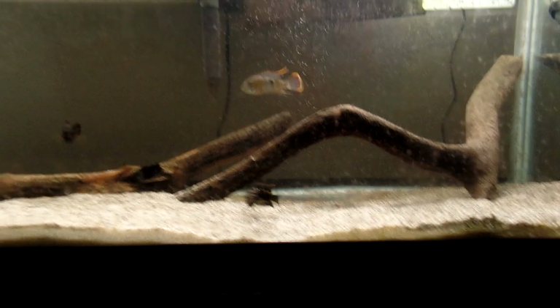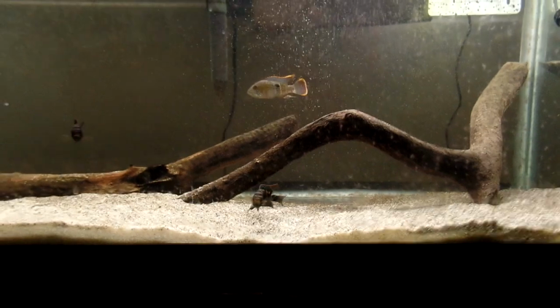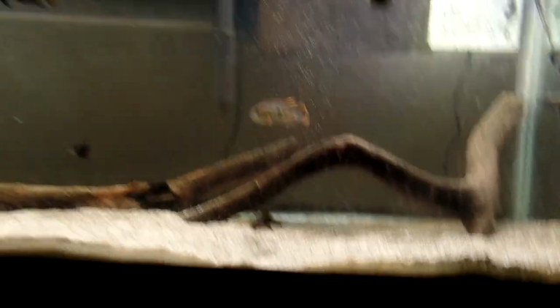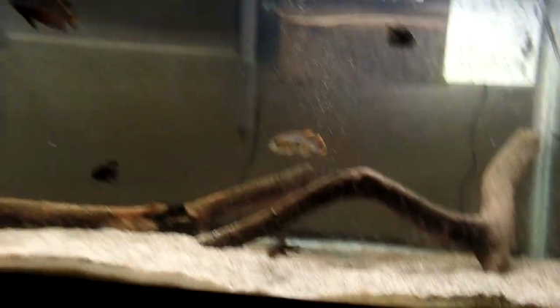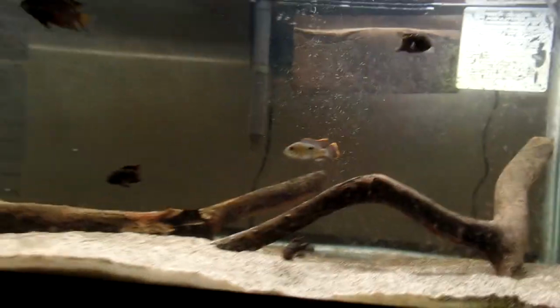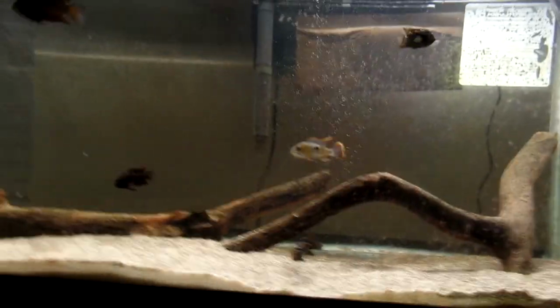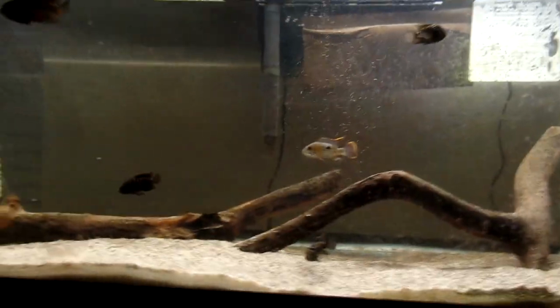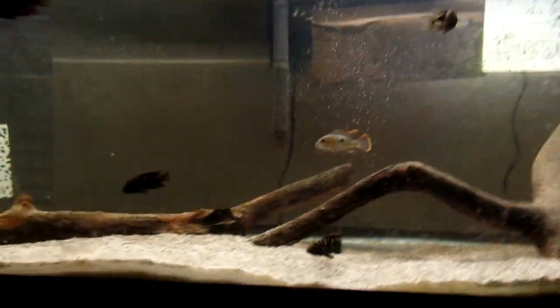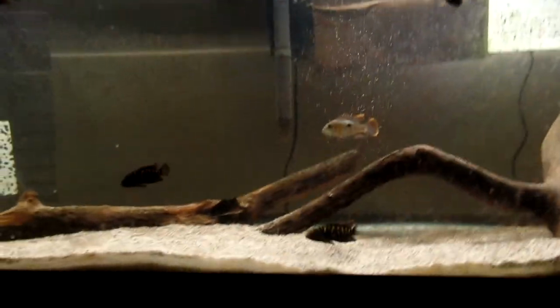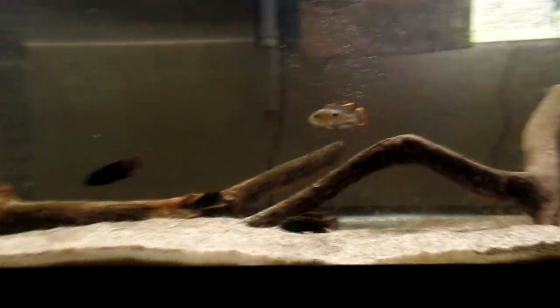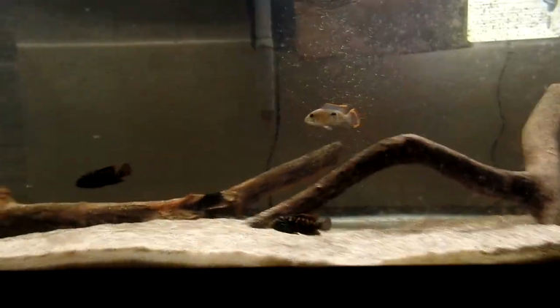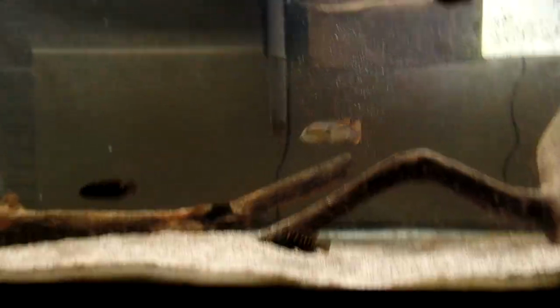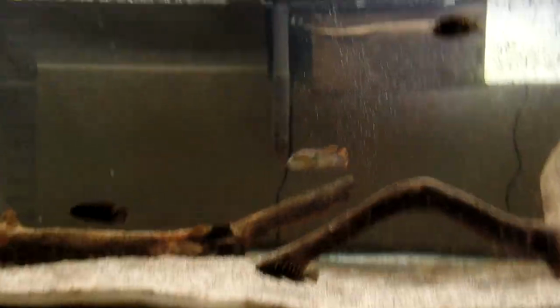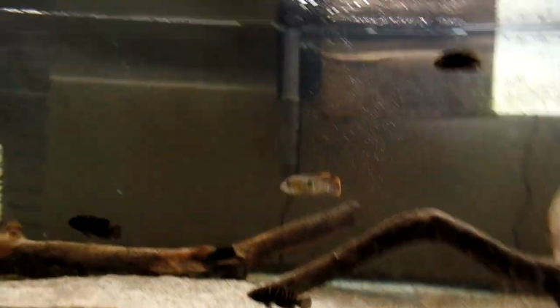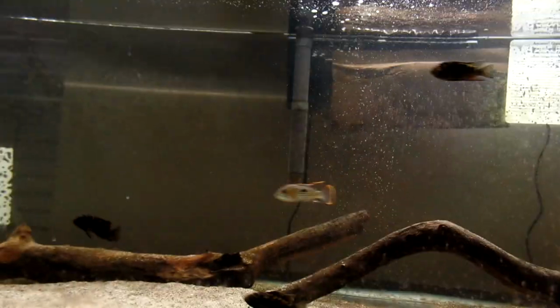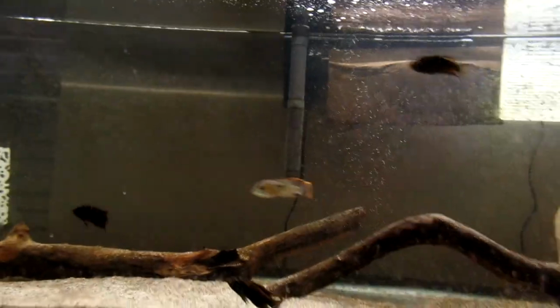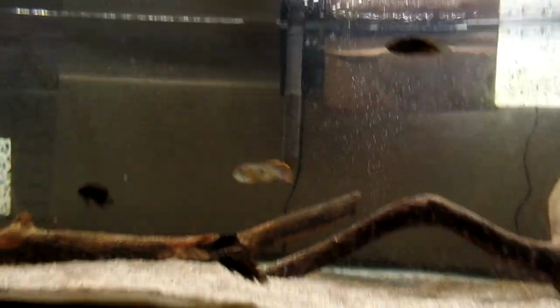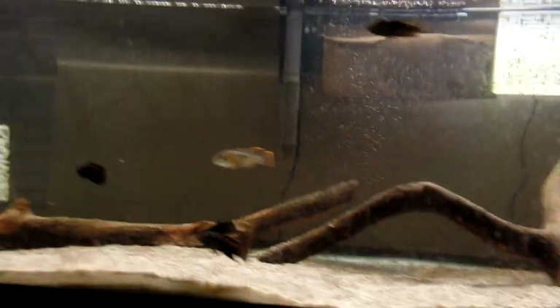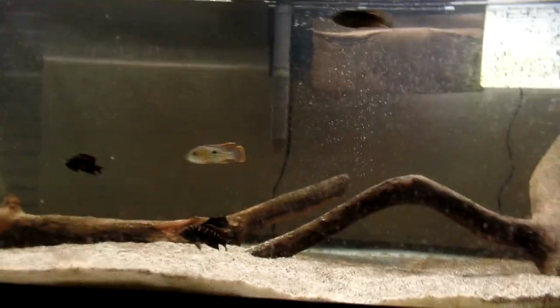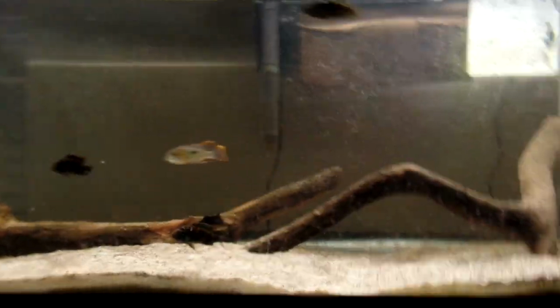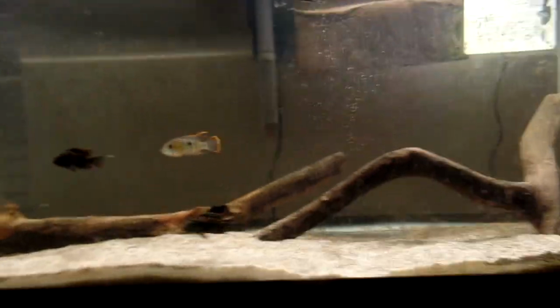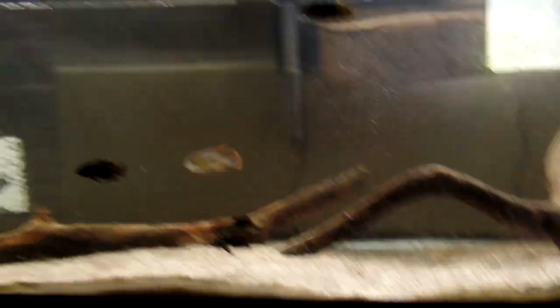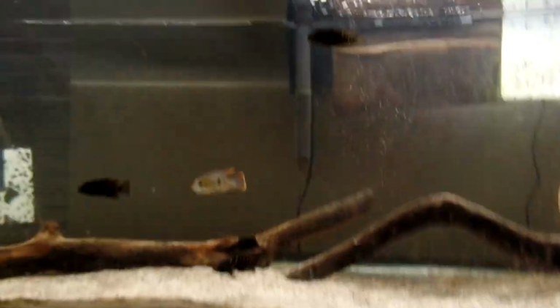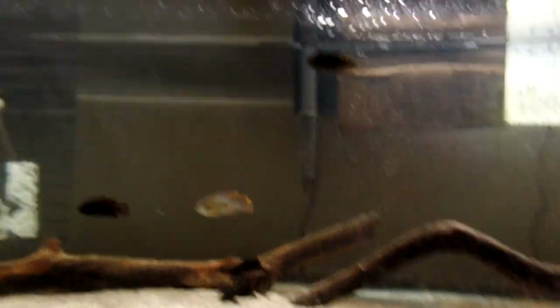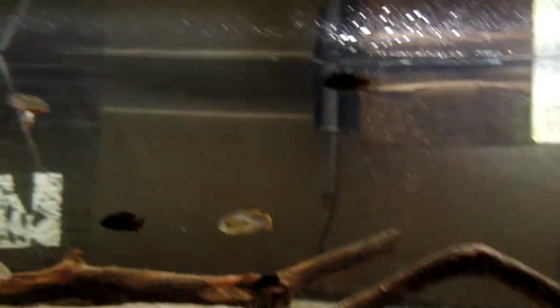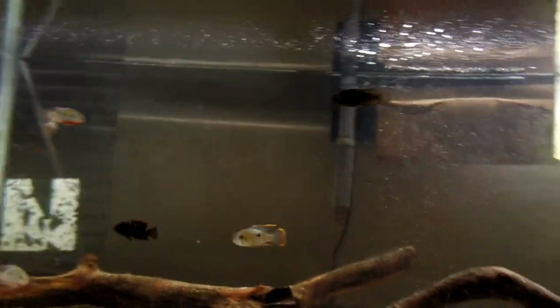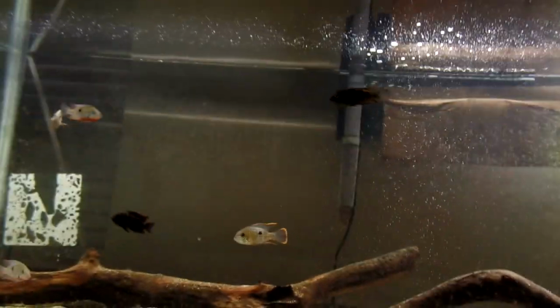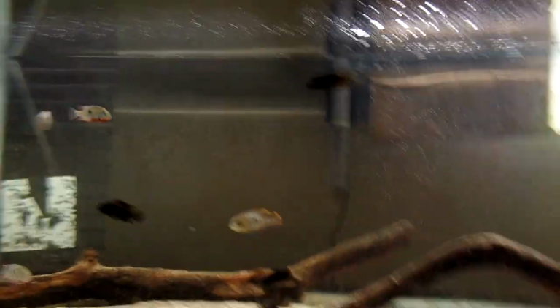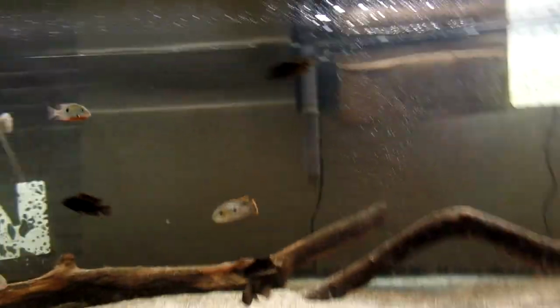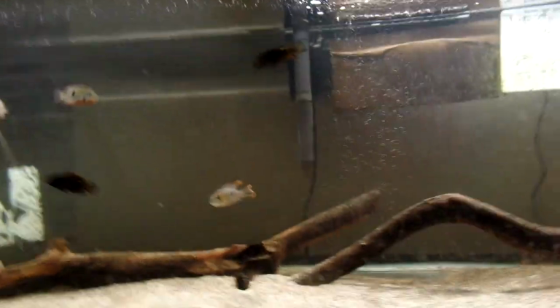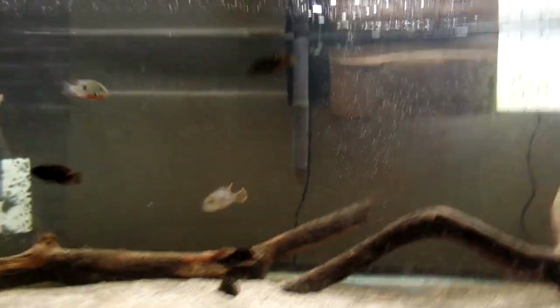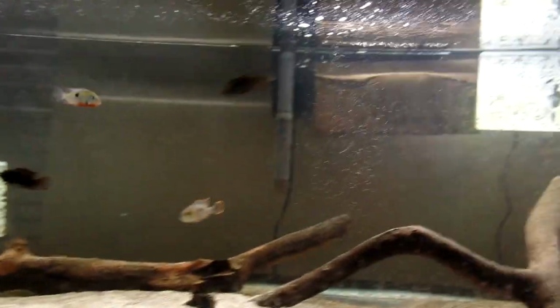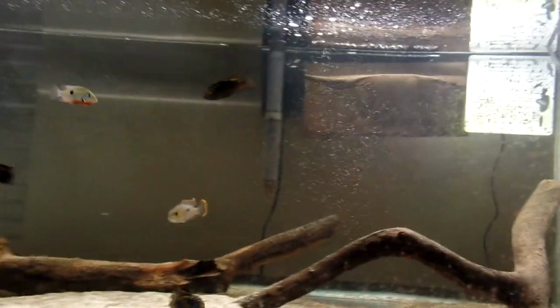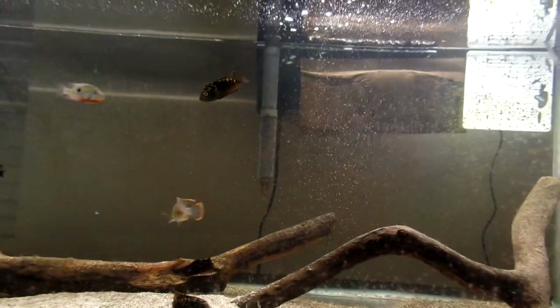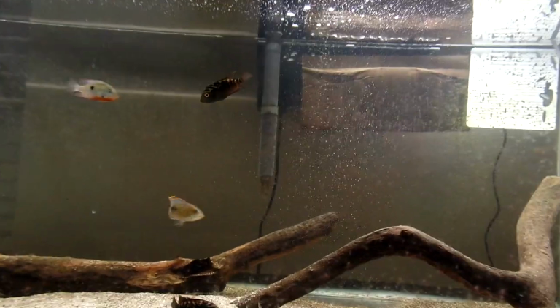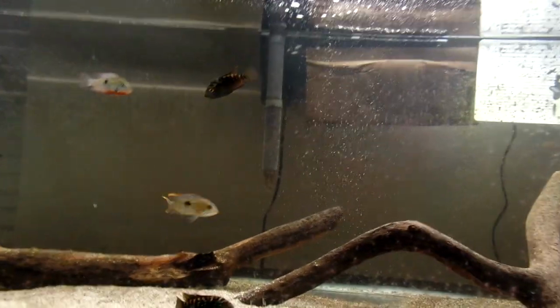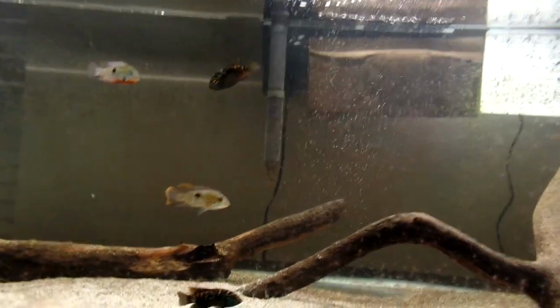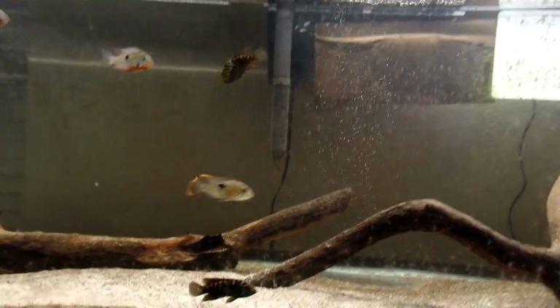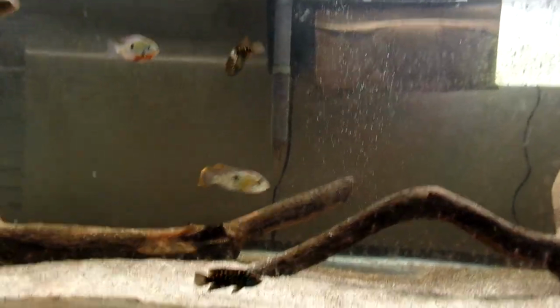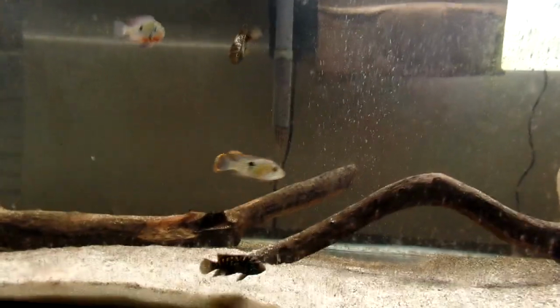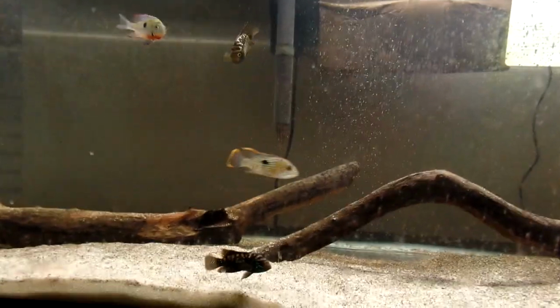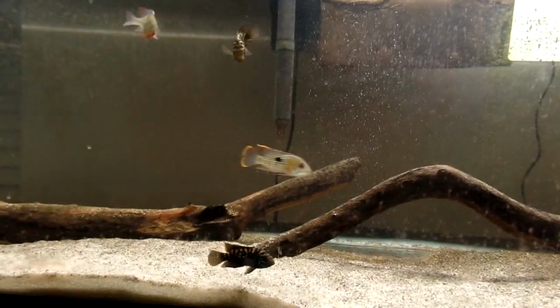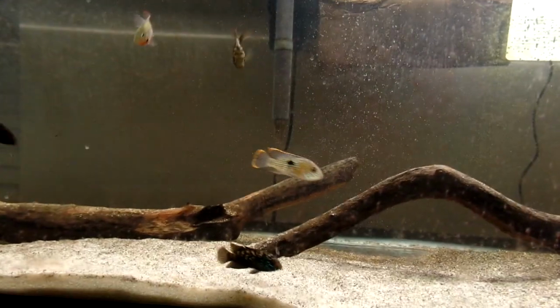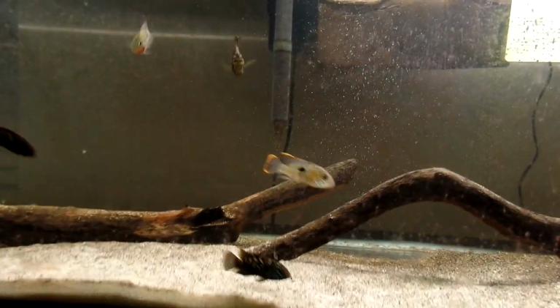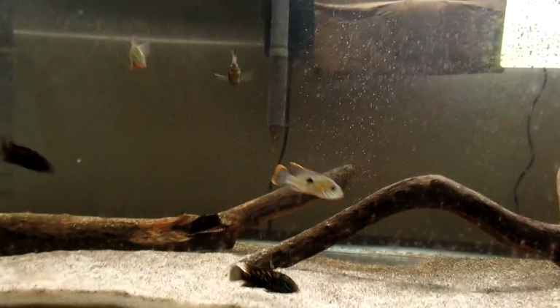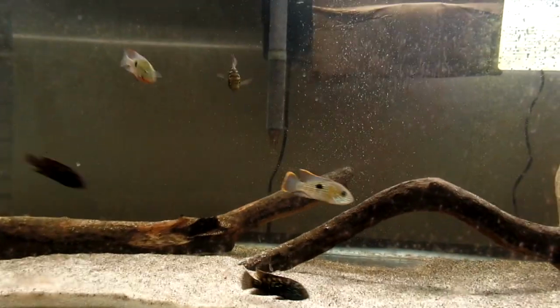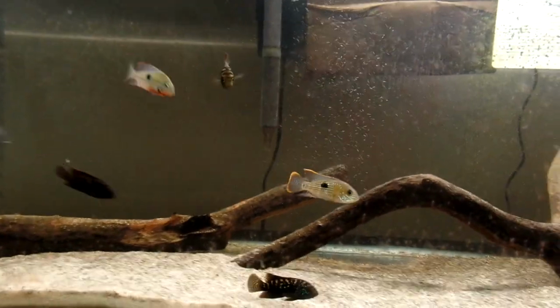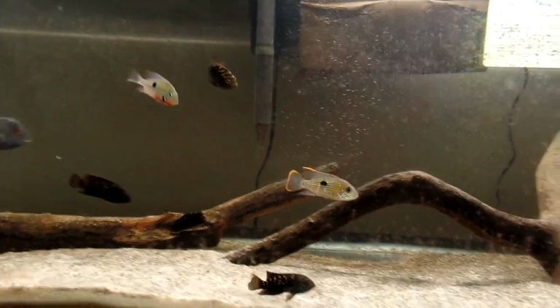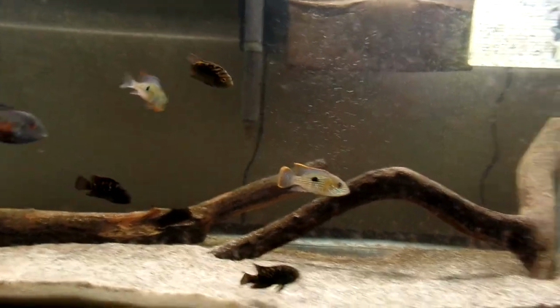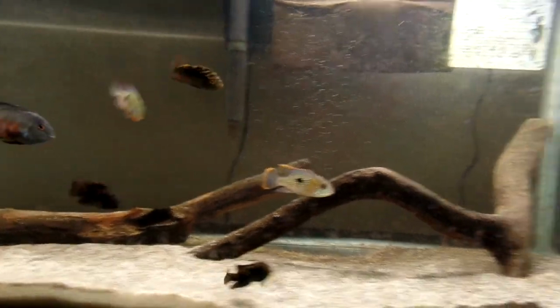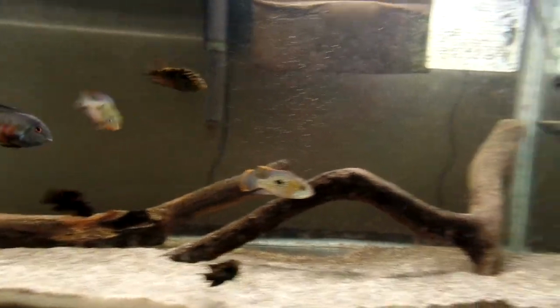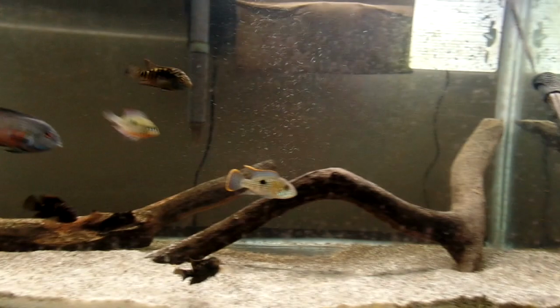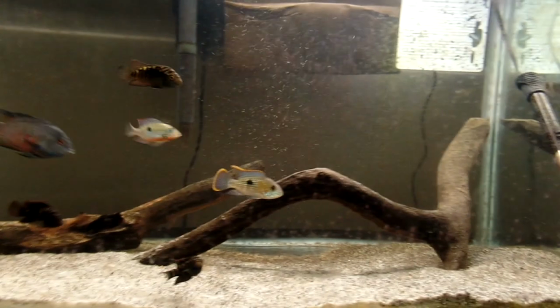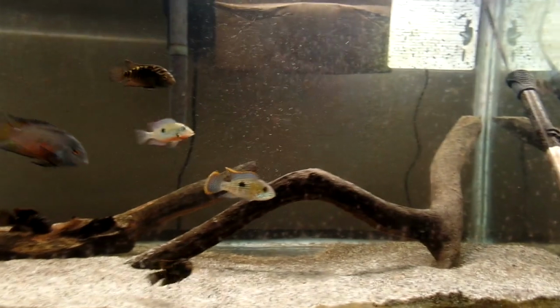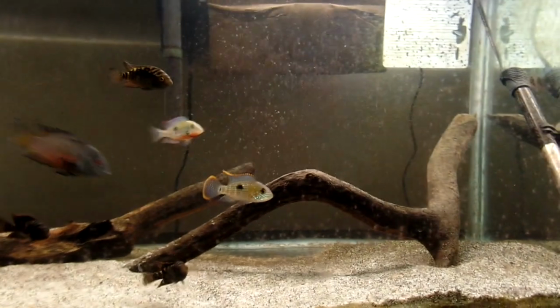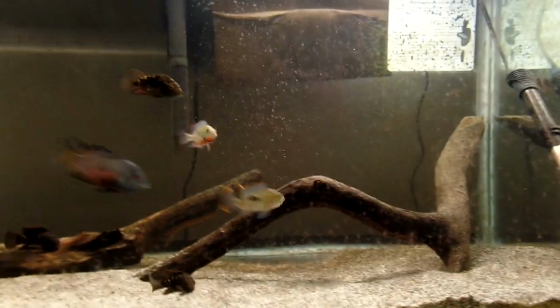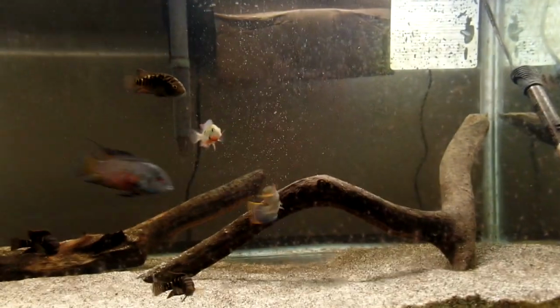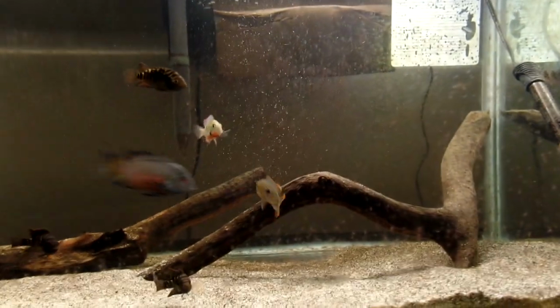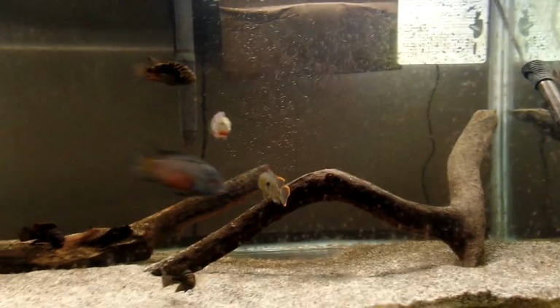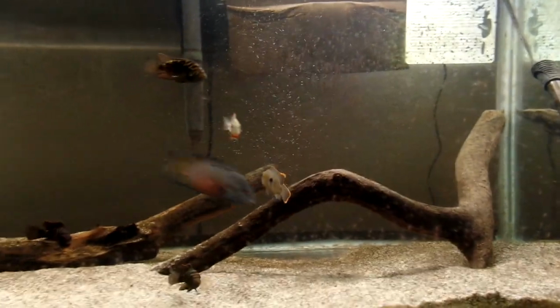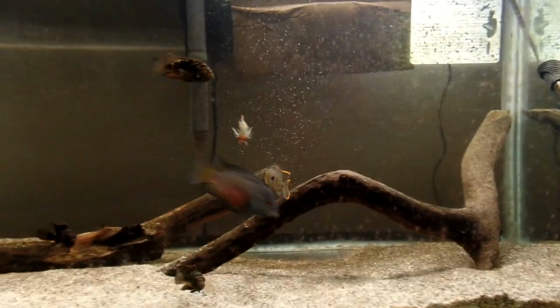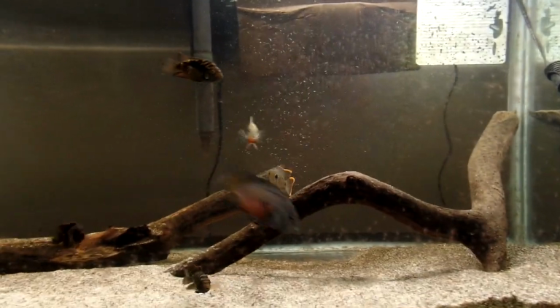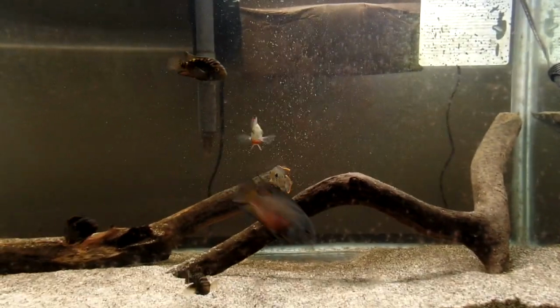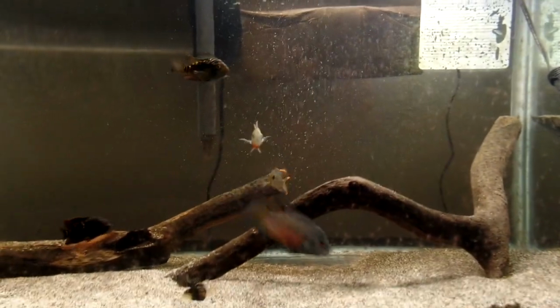What's up everybody on YouTube, Free Swimmer here again. I wanted to do another quick update on the grow tank.